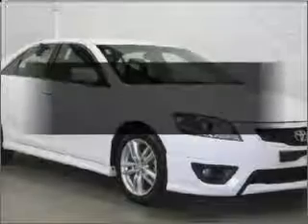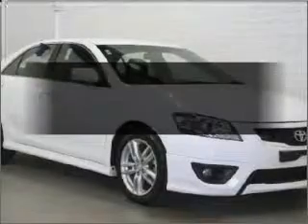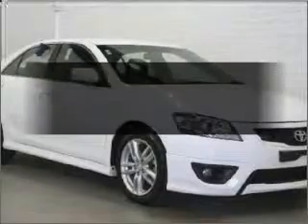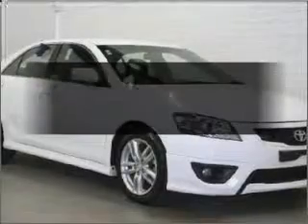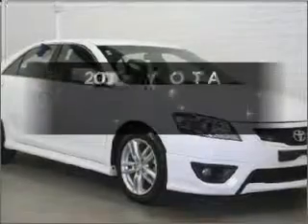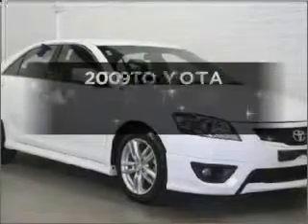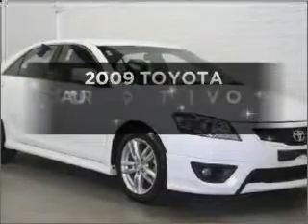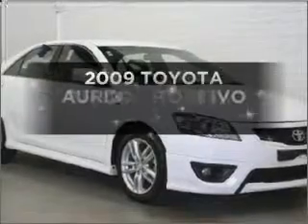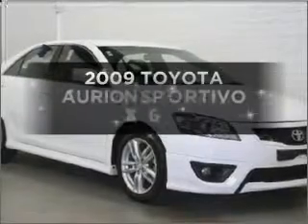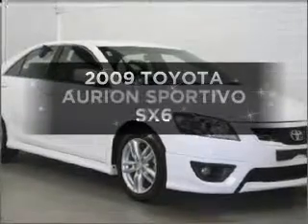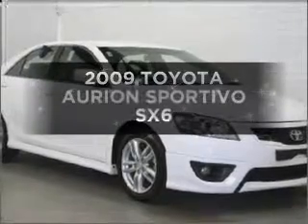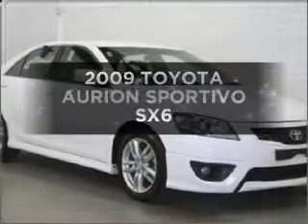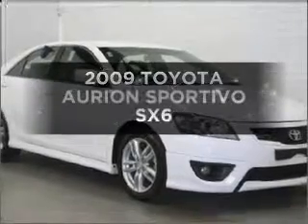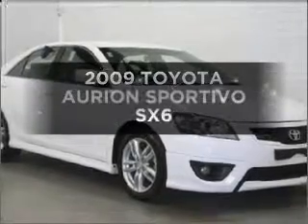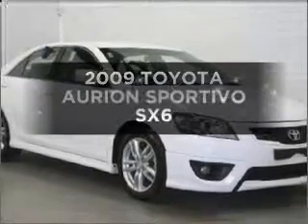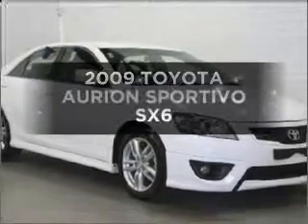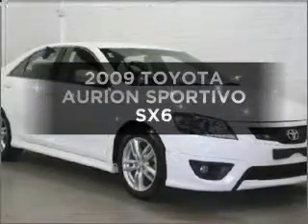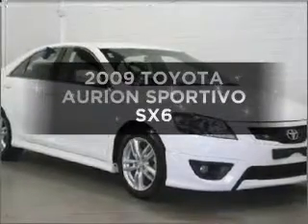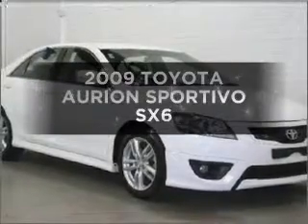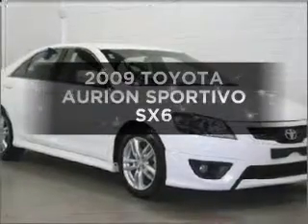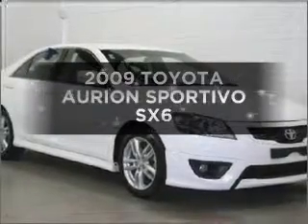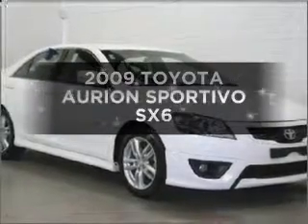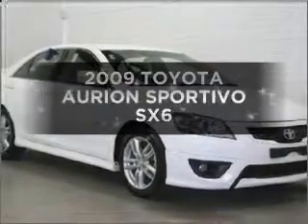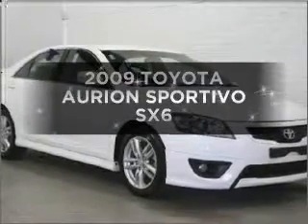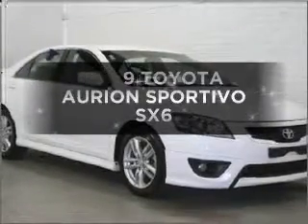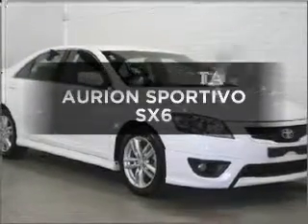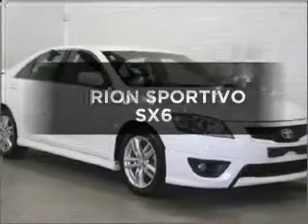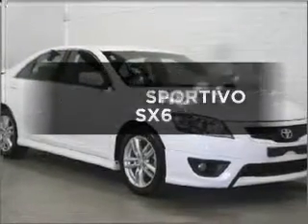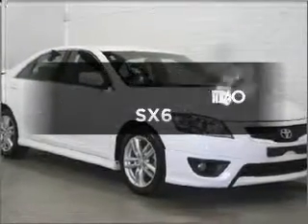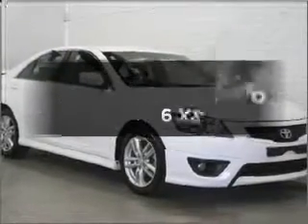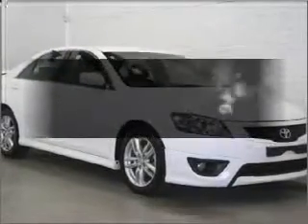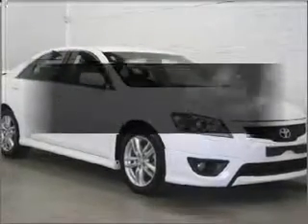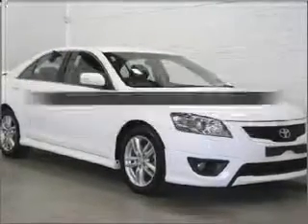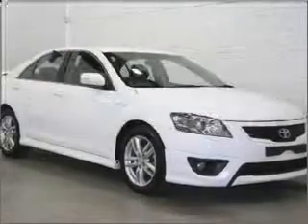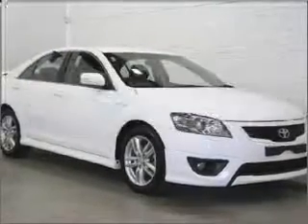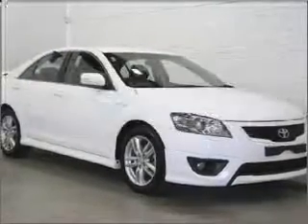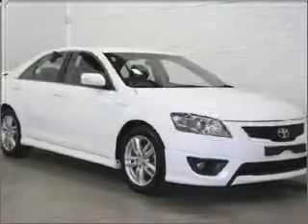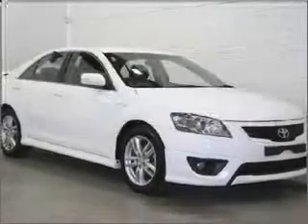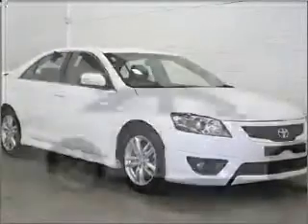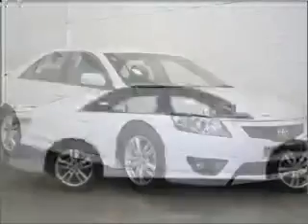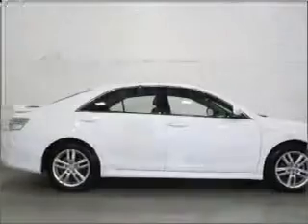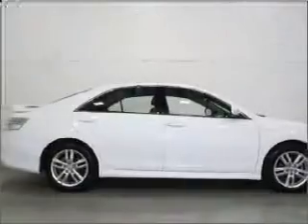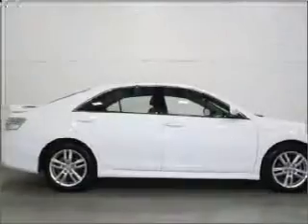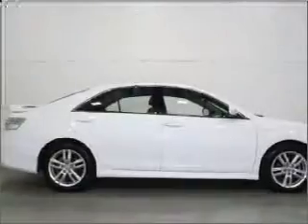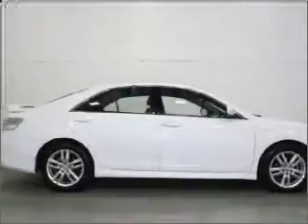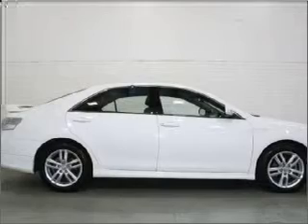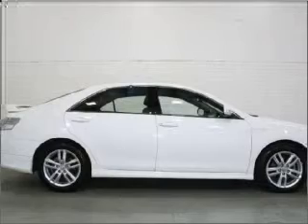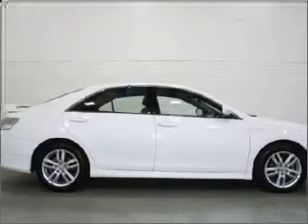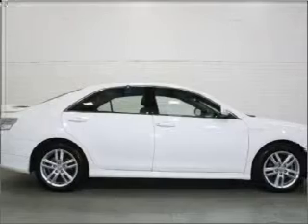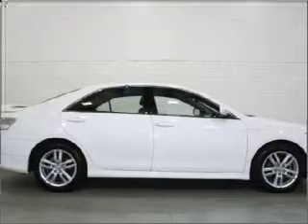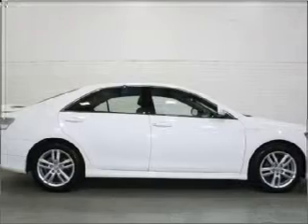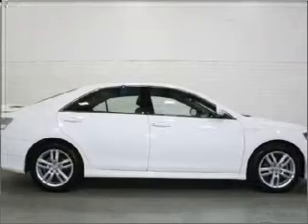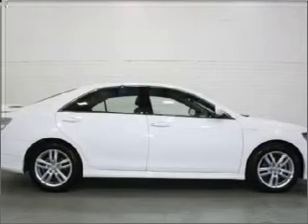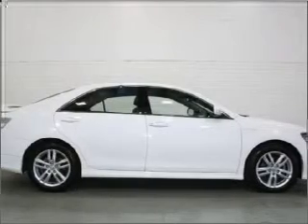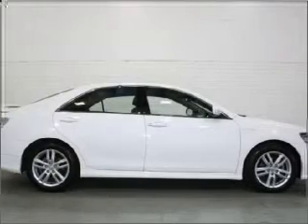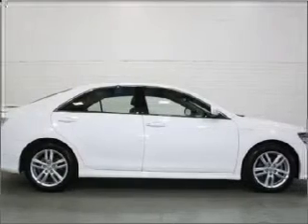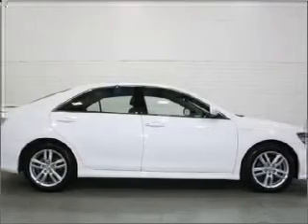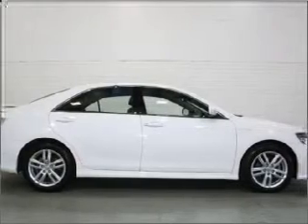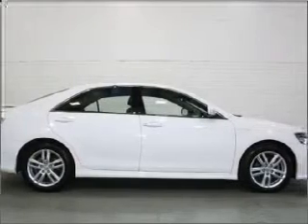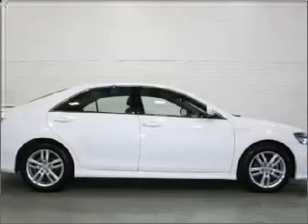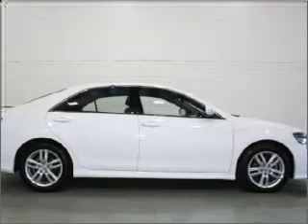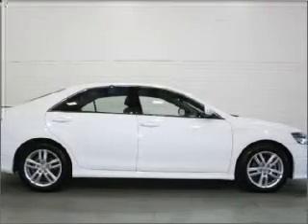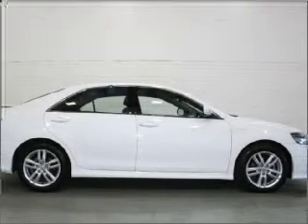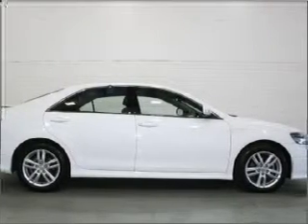Searching for a 2009 Toyota Orion? You could be in the driver's seat of this impressive vehicle.